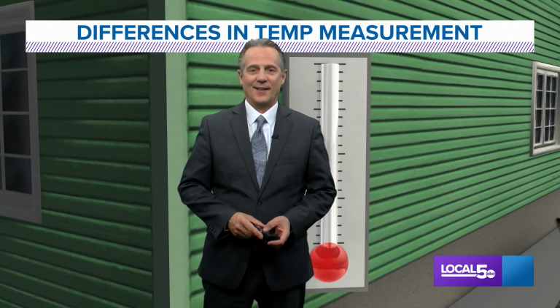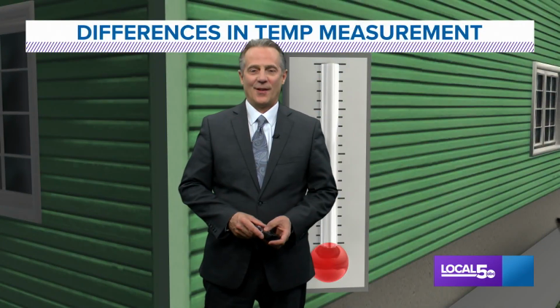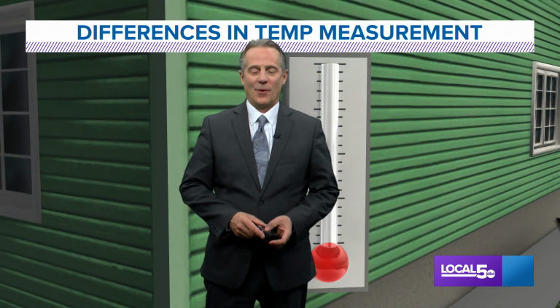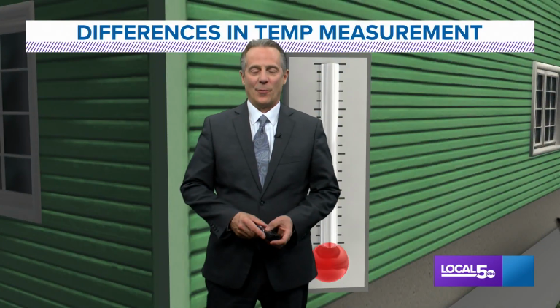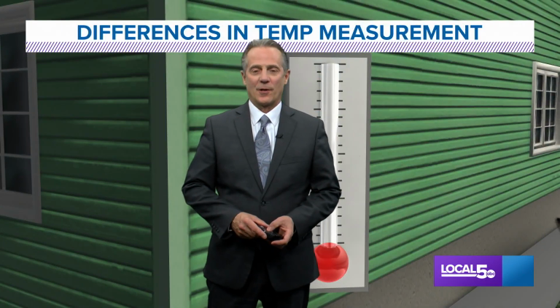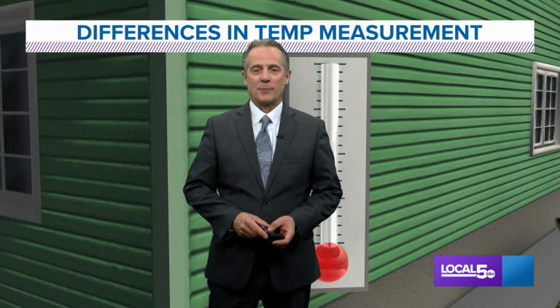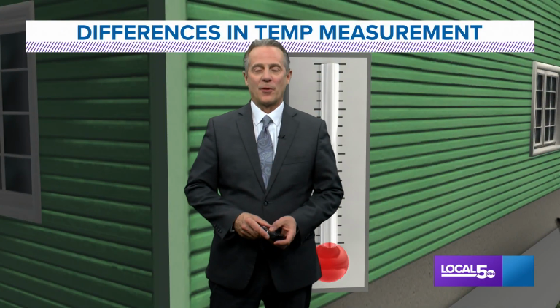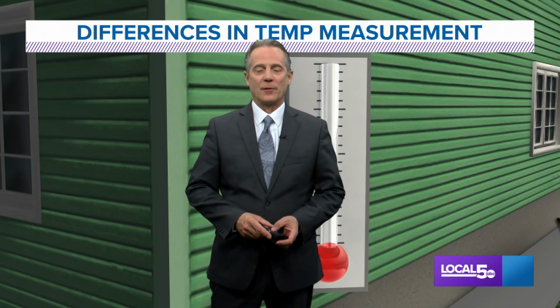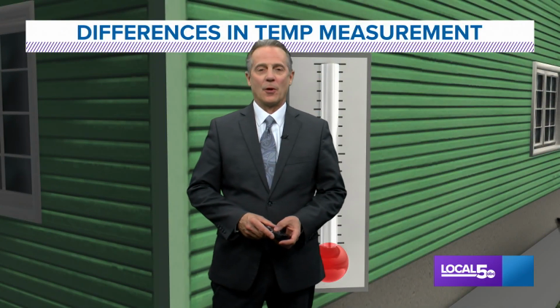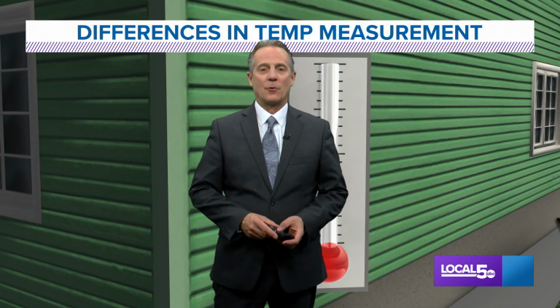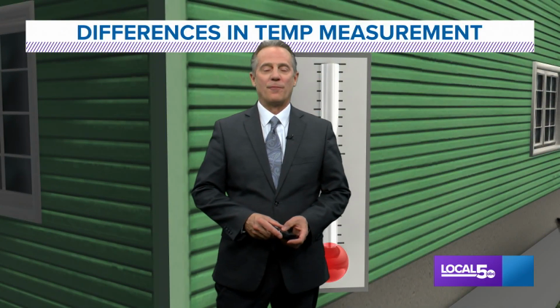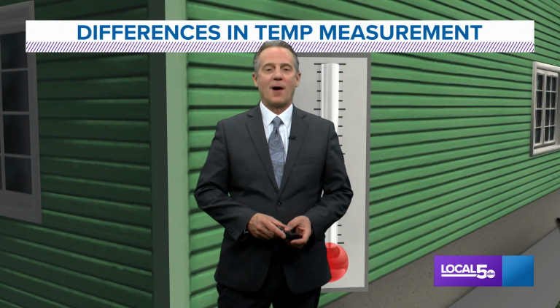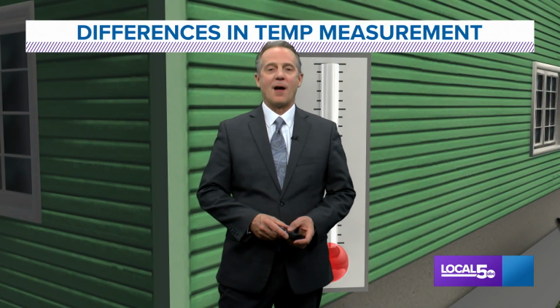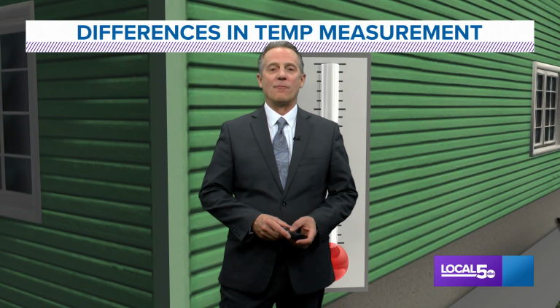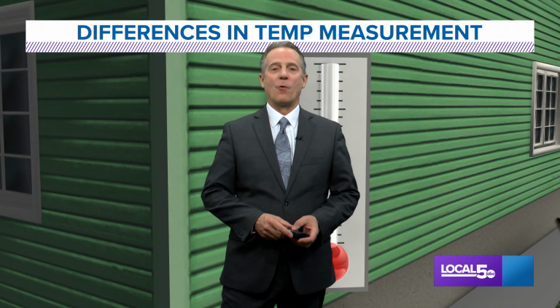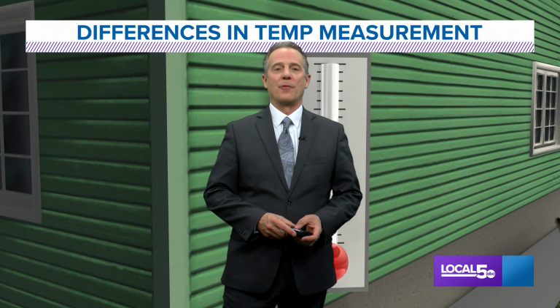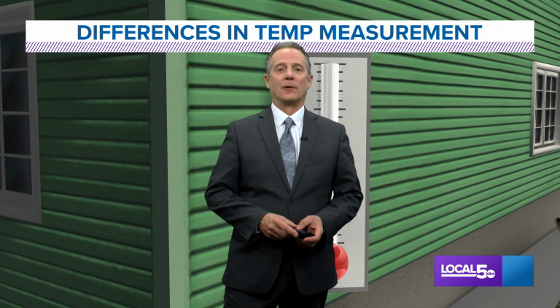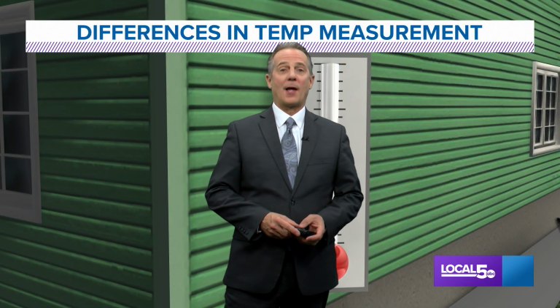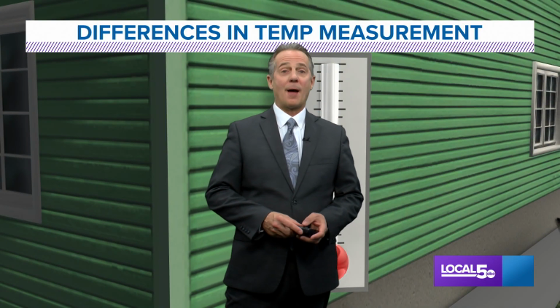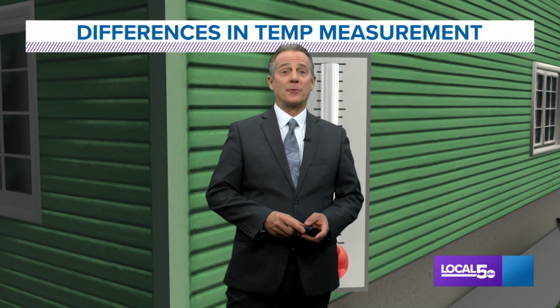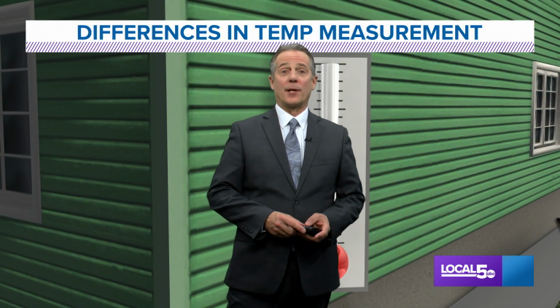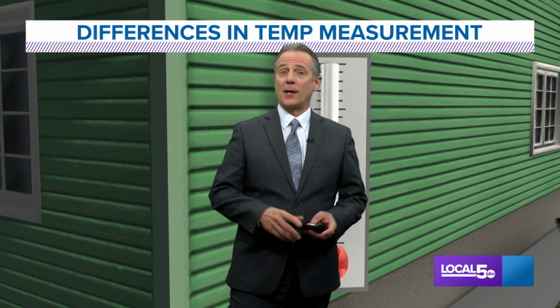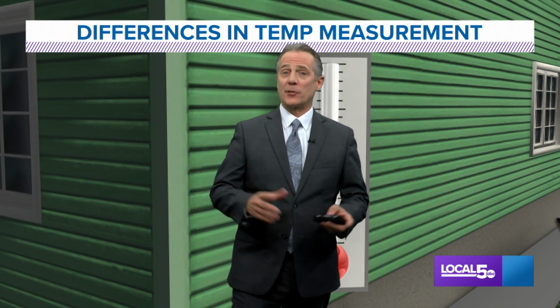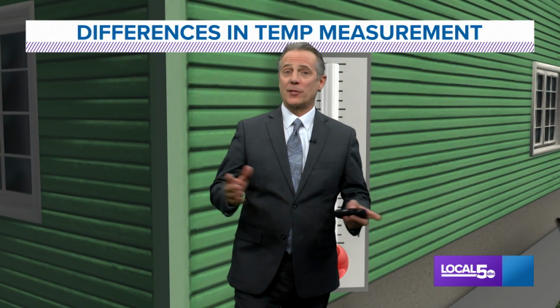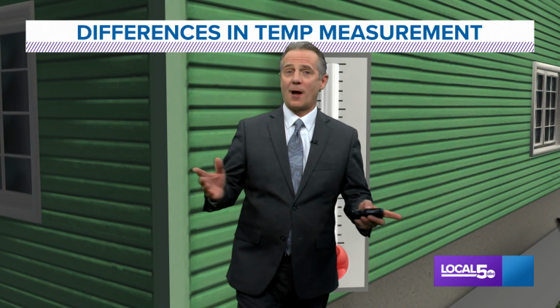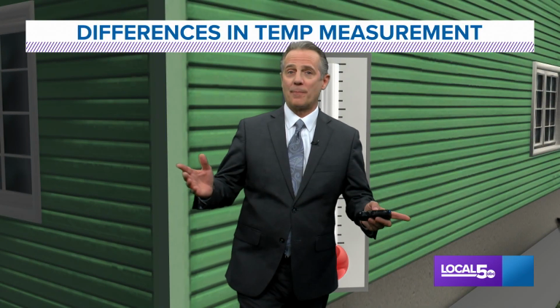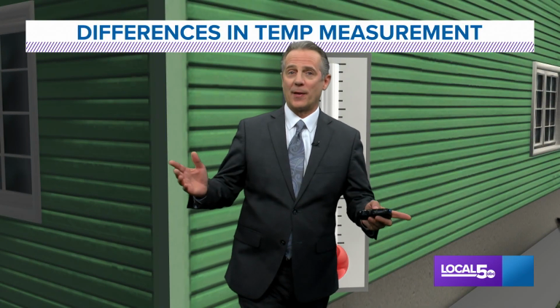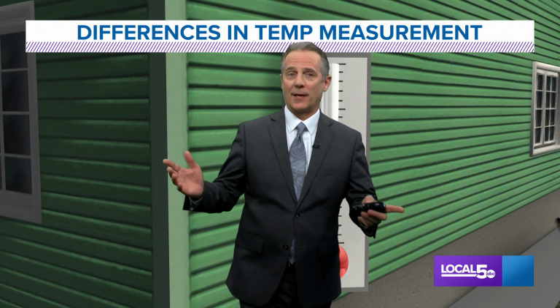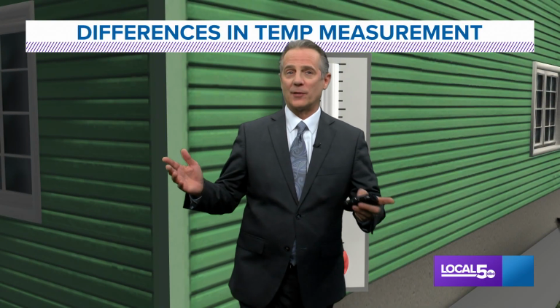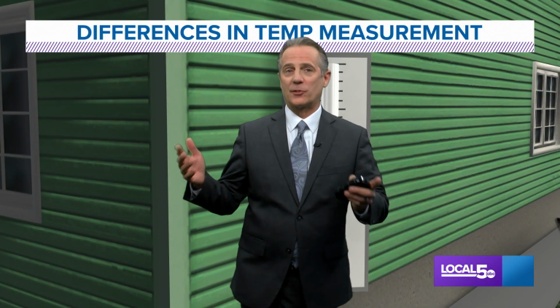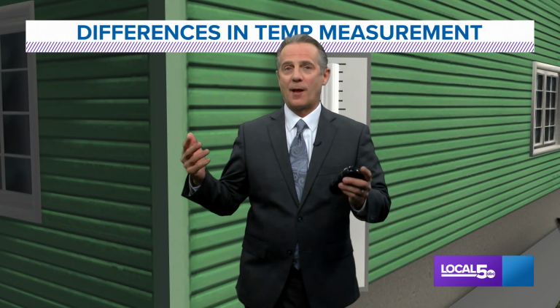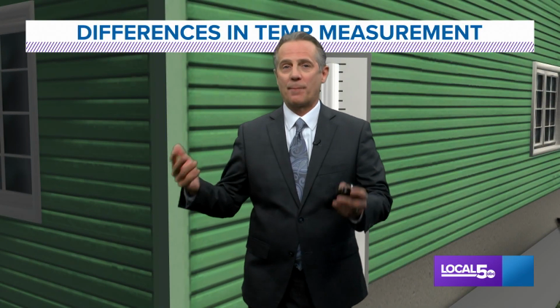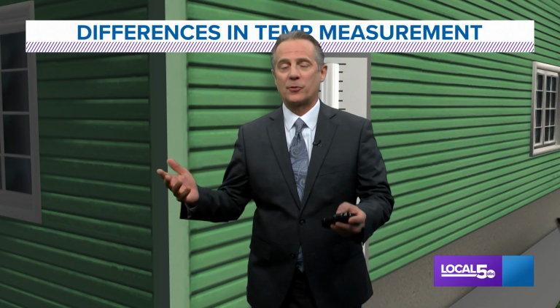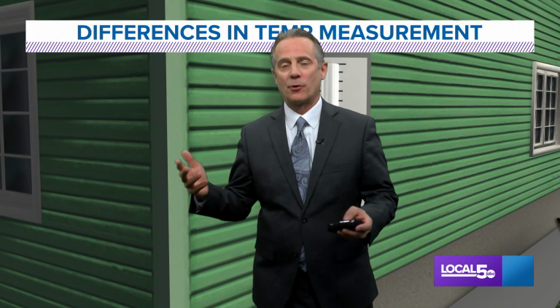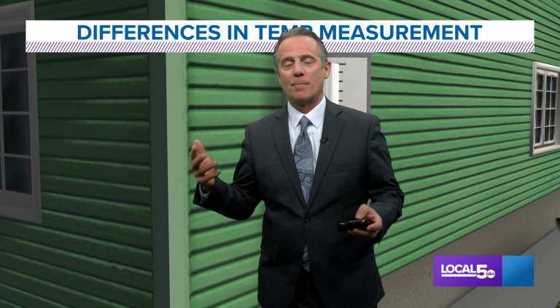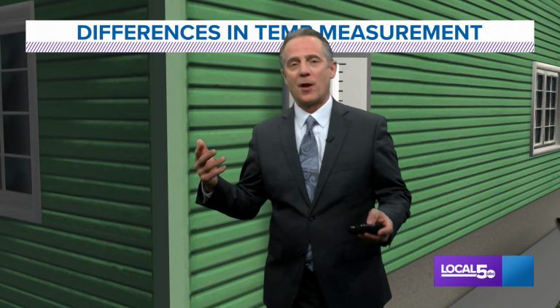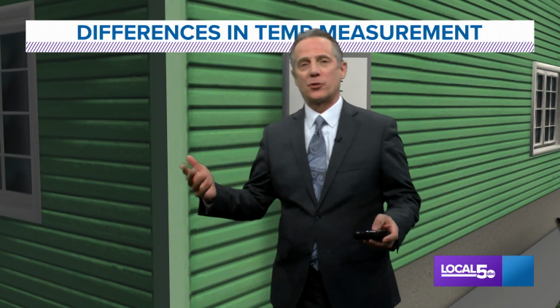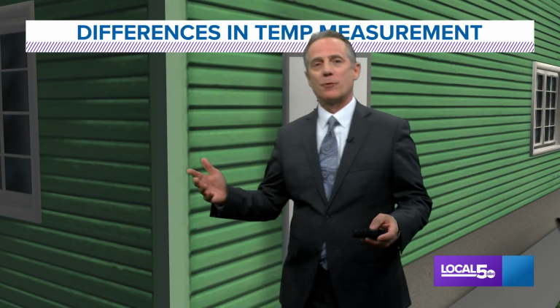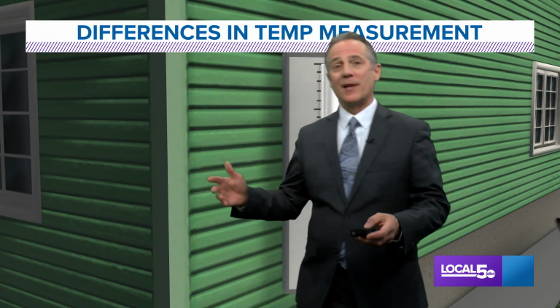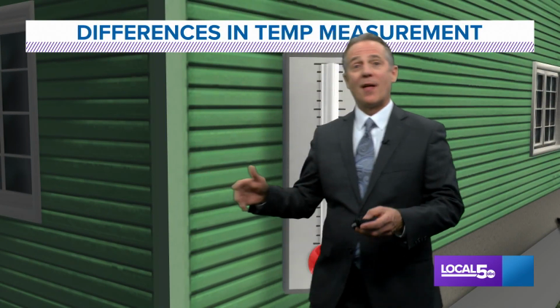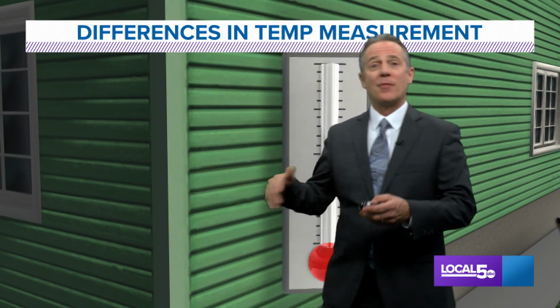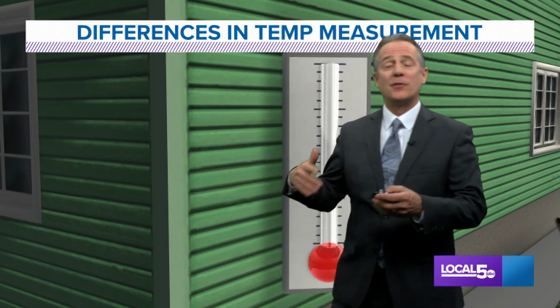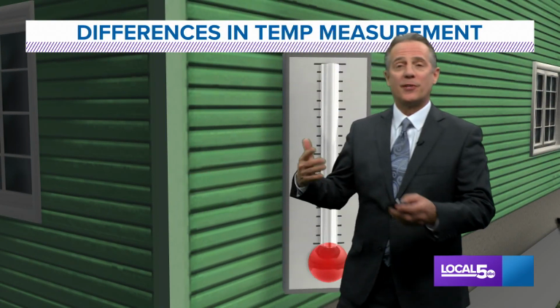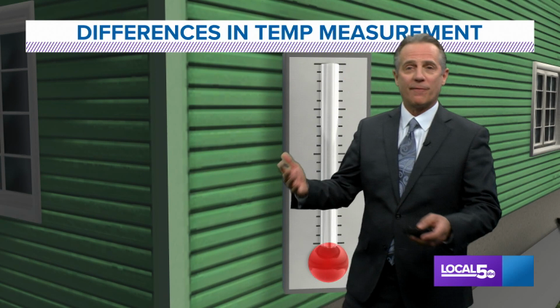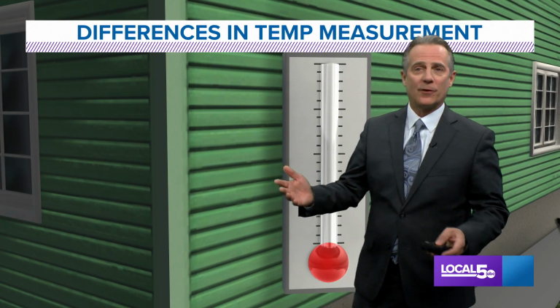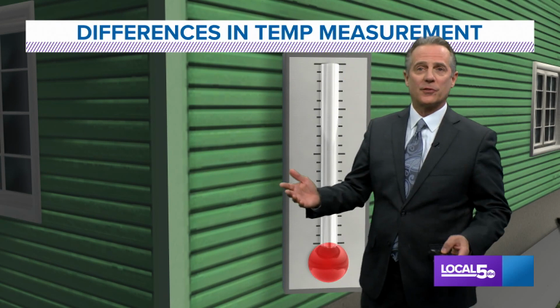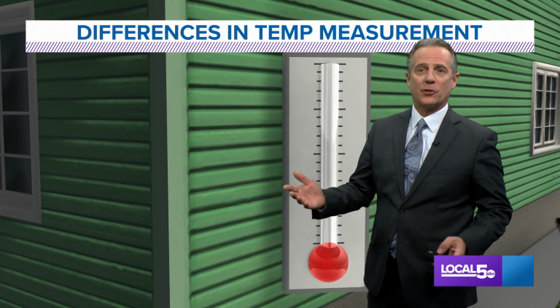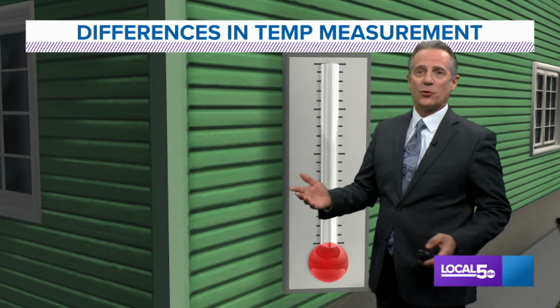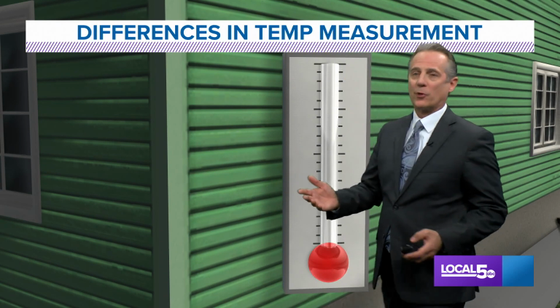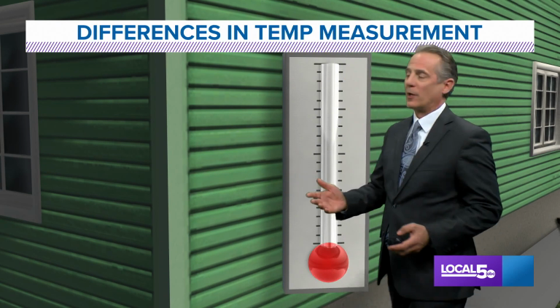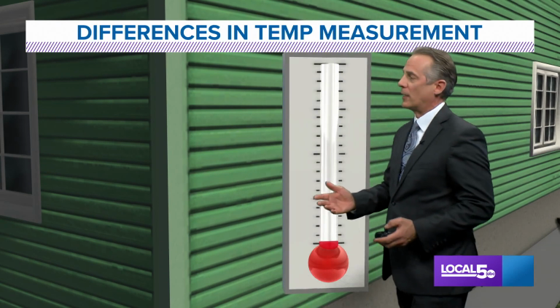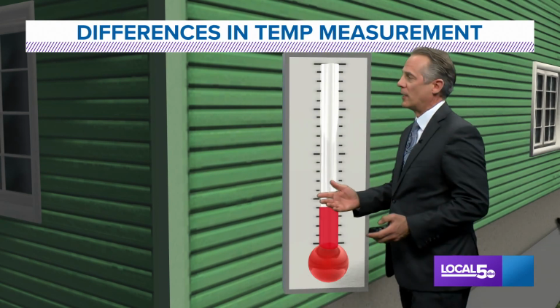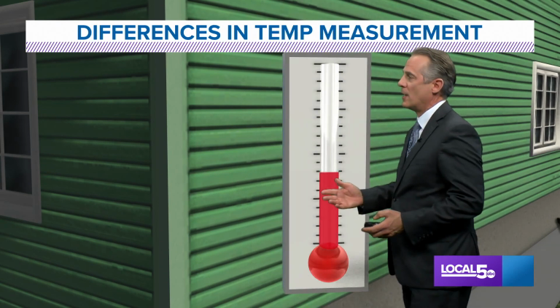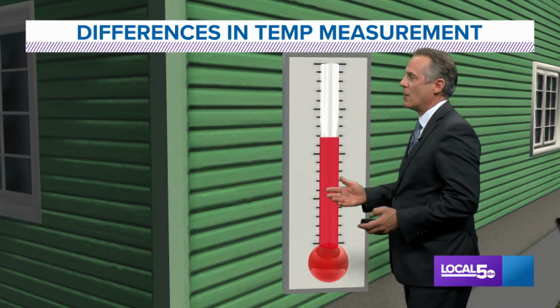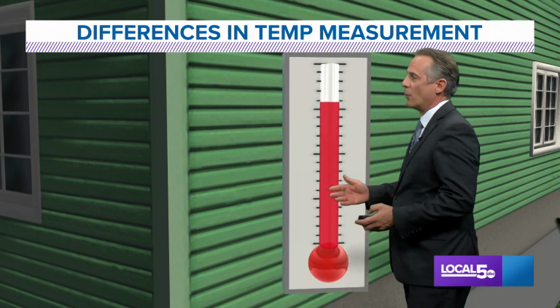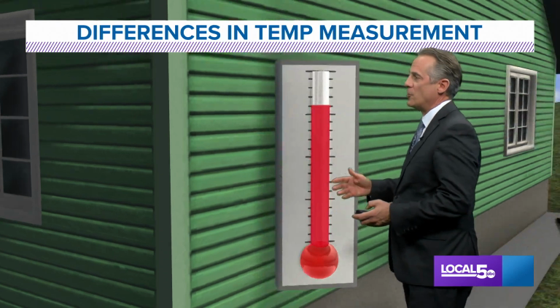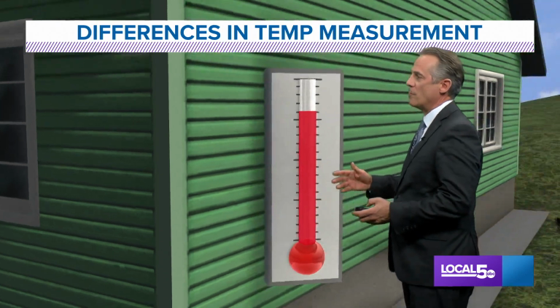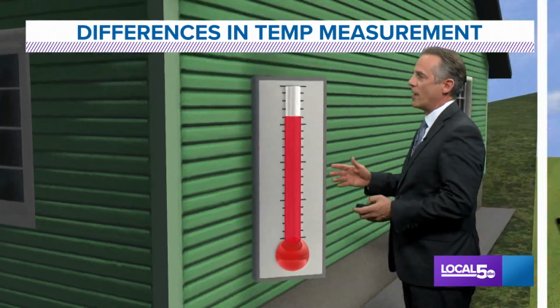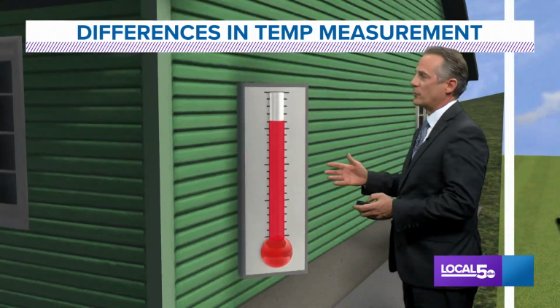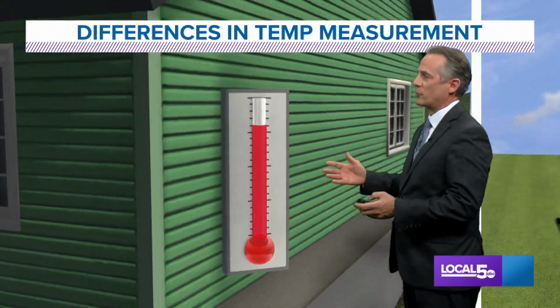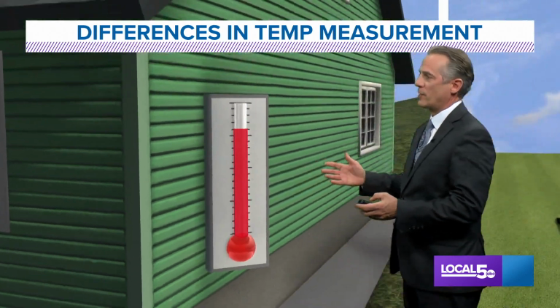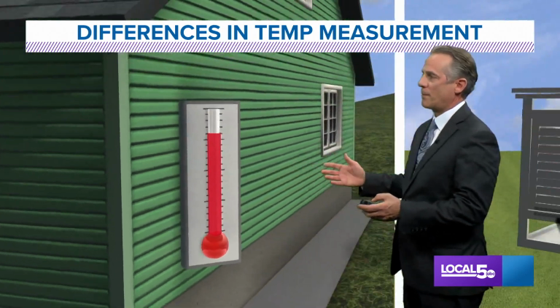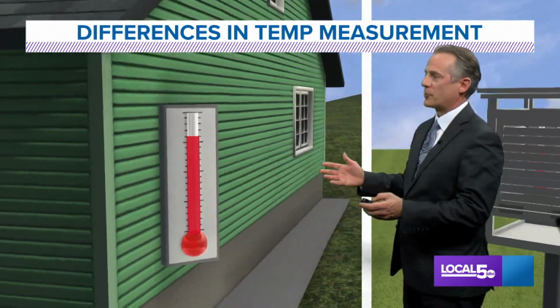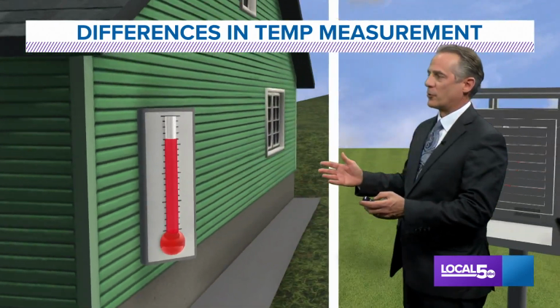Welcome to the Local 5 Weather Lab. Today's topic is temperature measurement and the differences you can get when you measure temperatures.